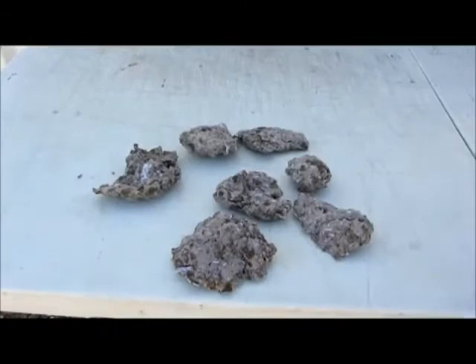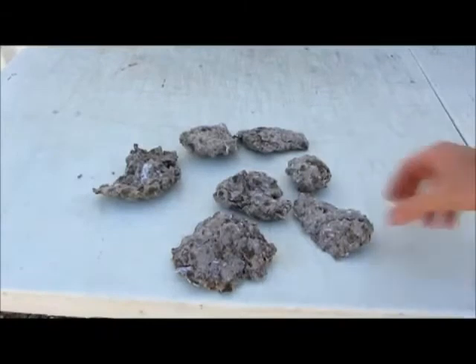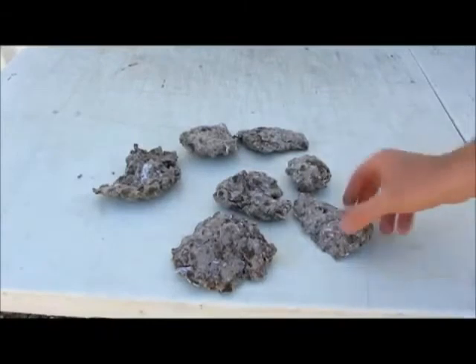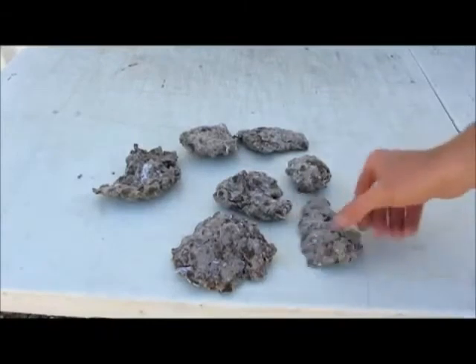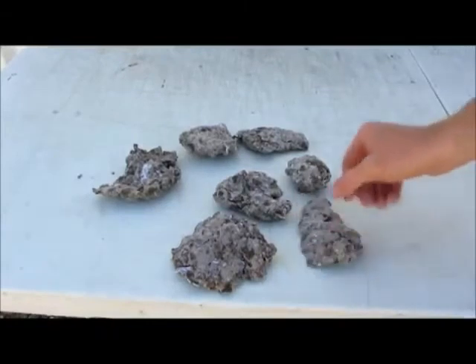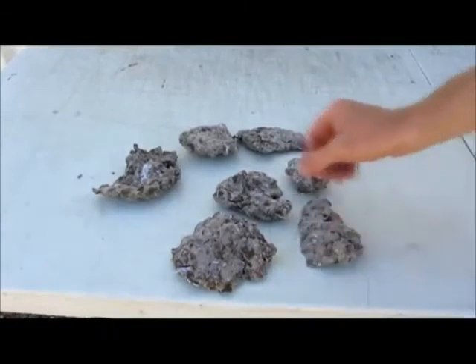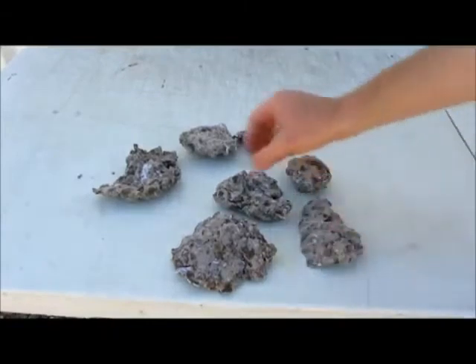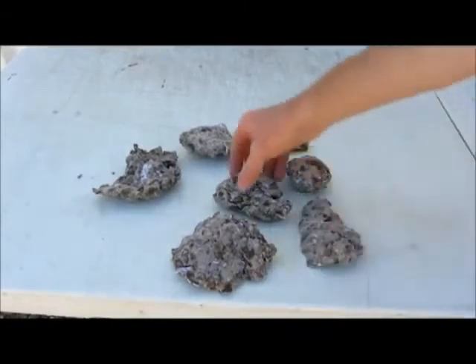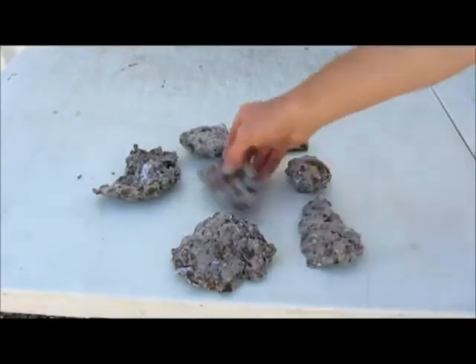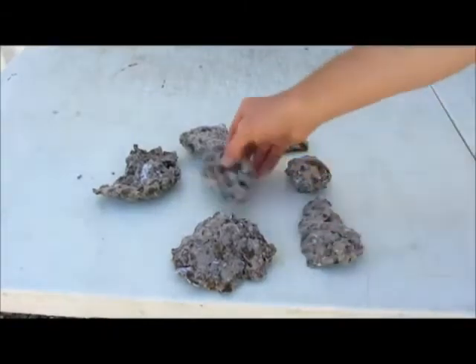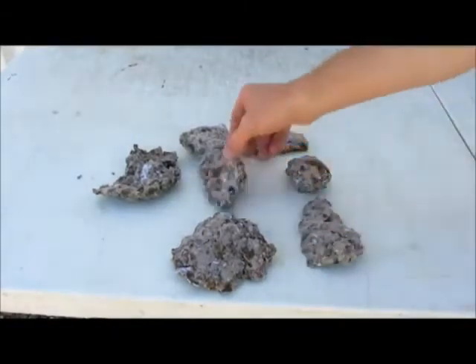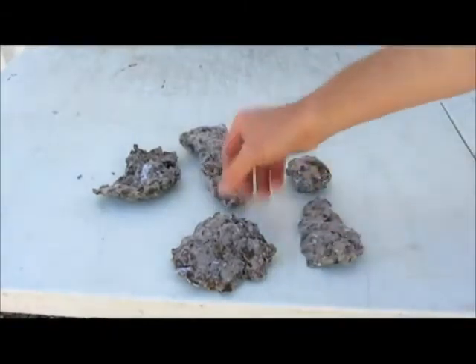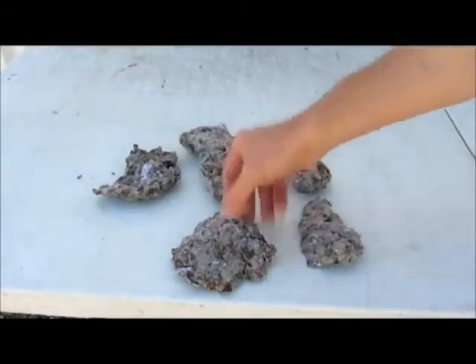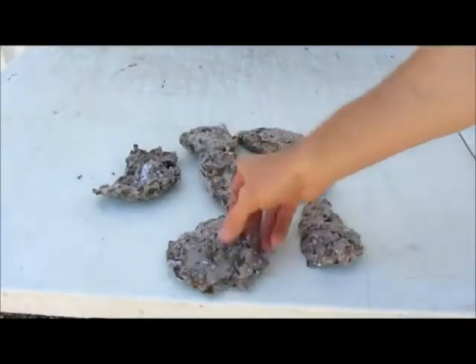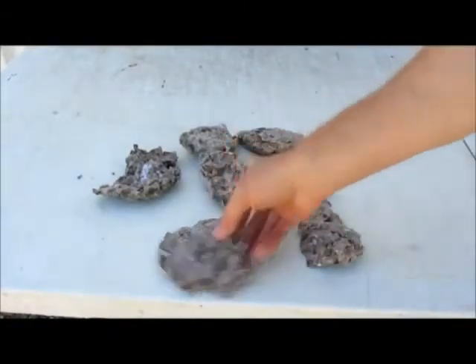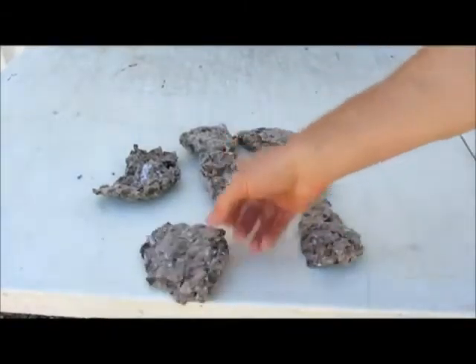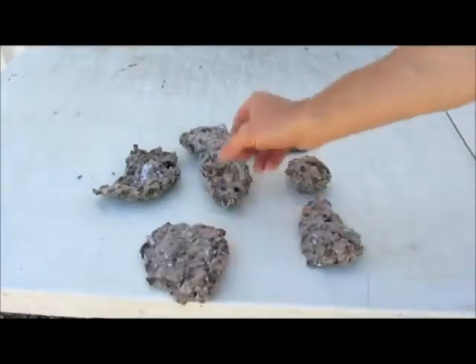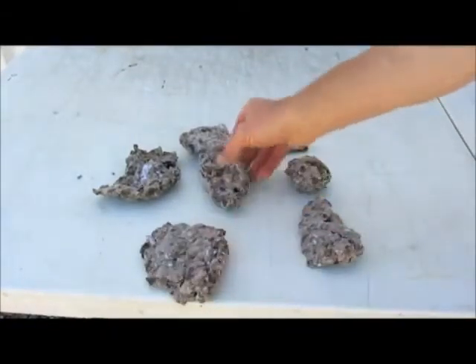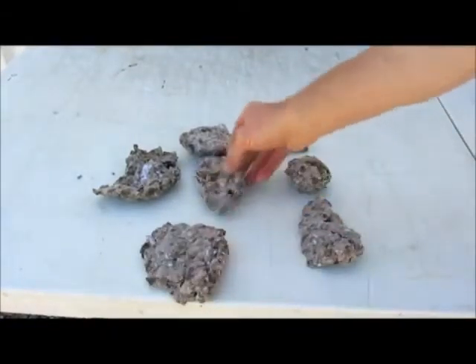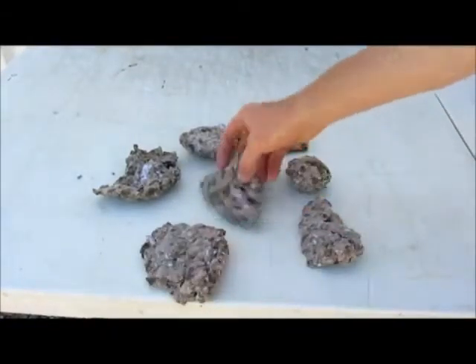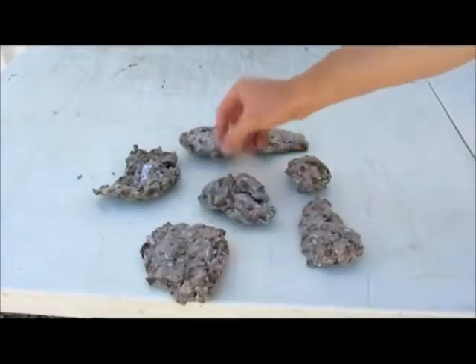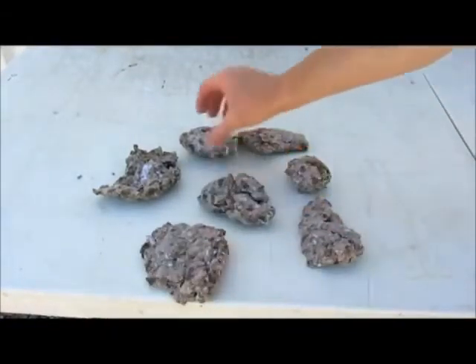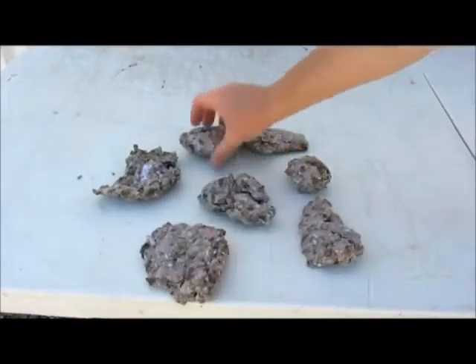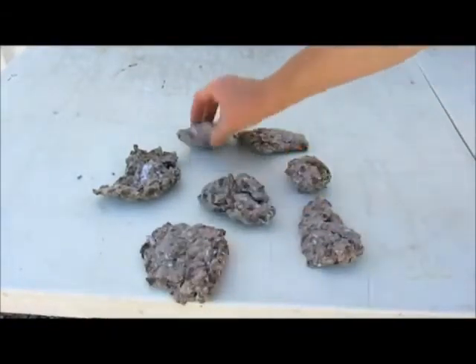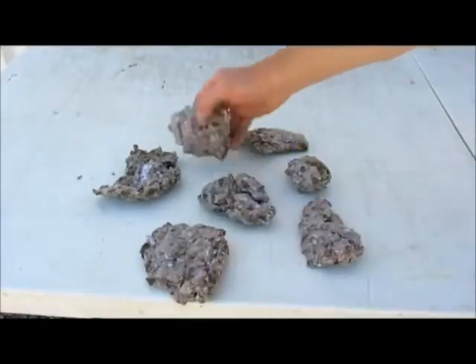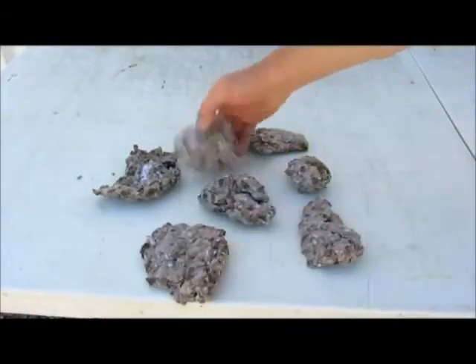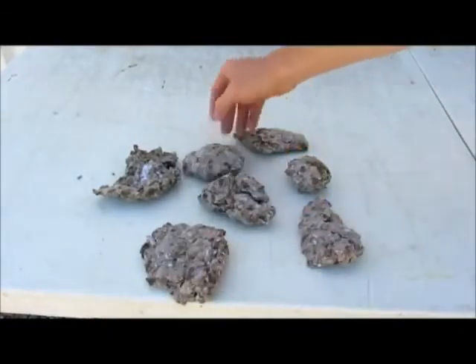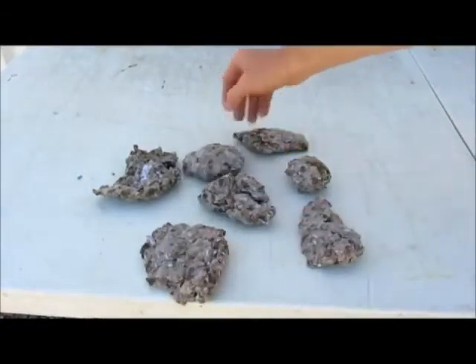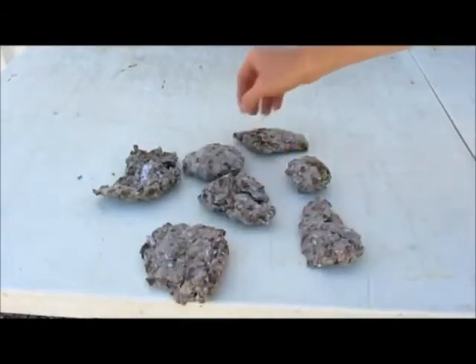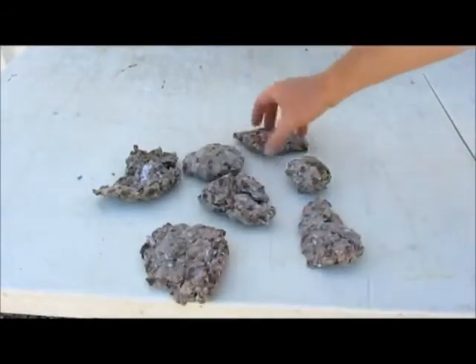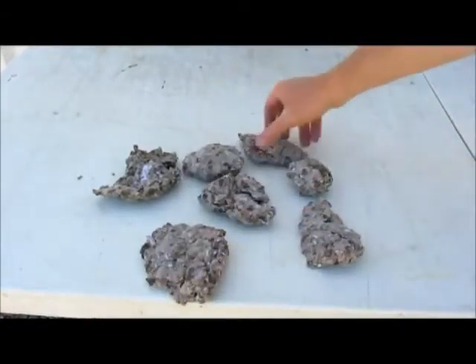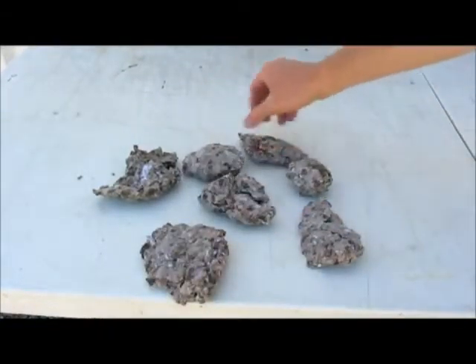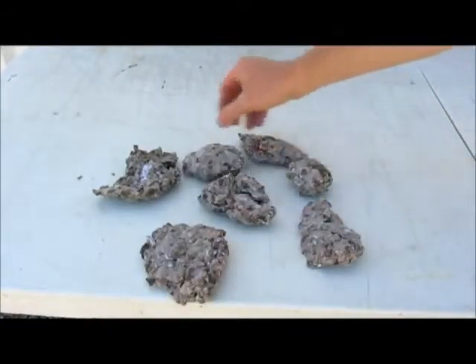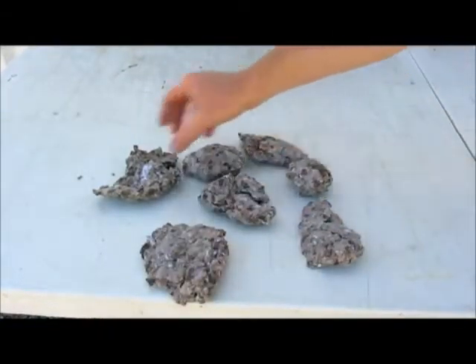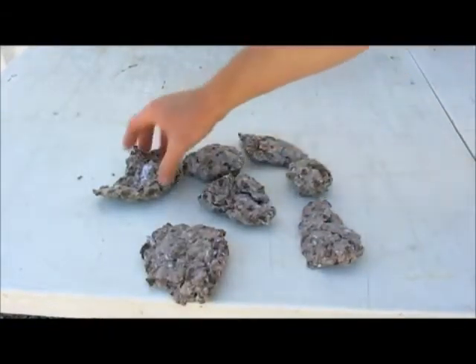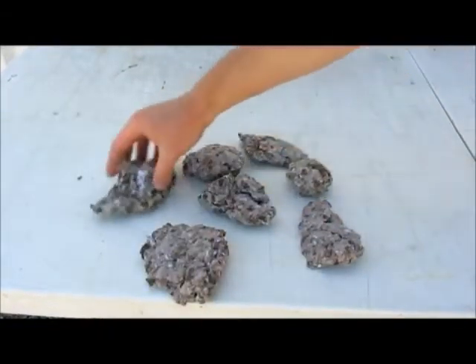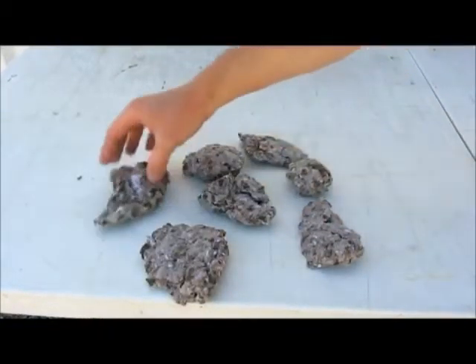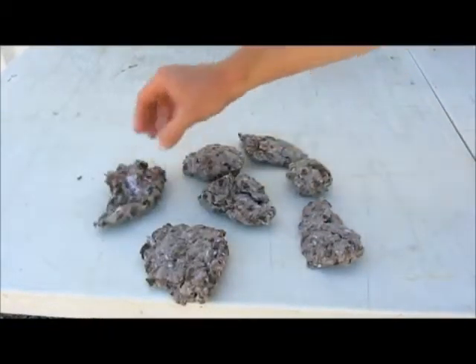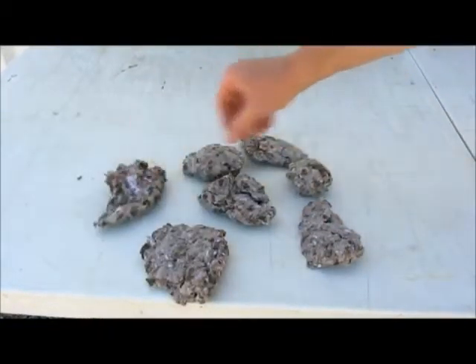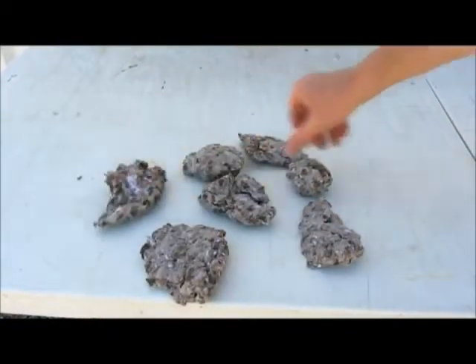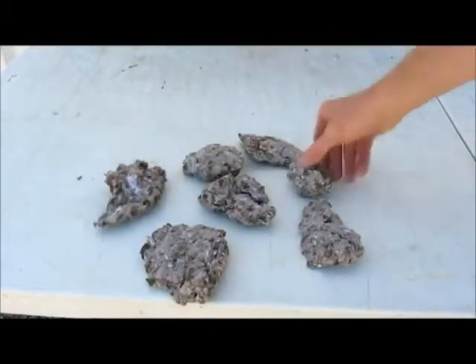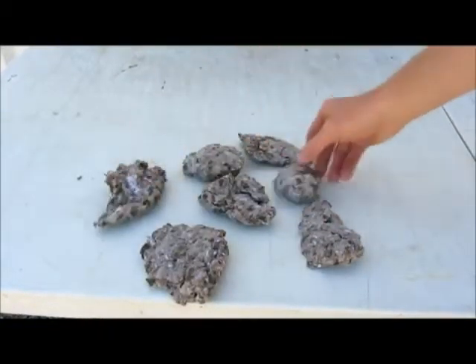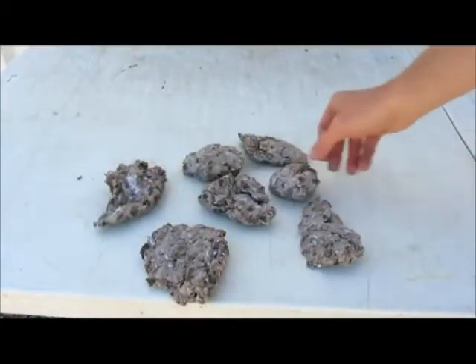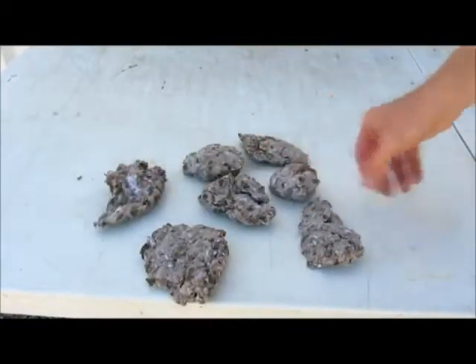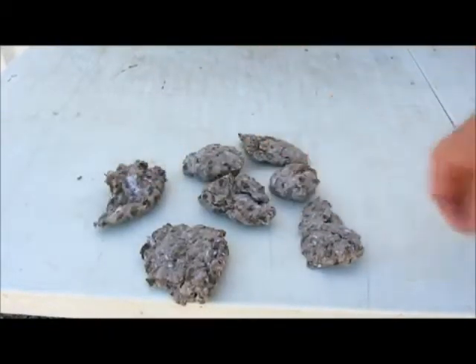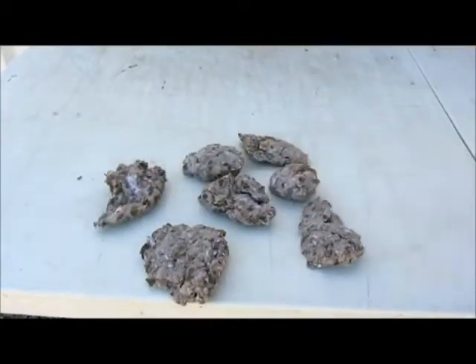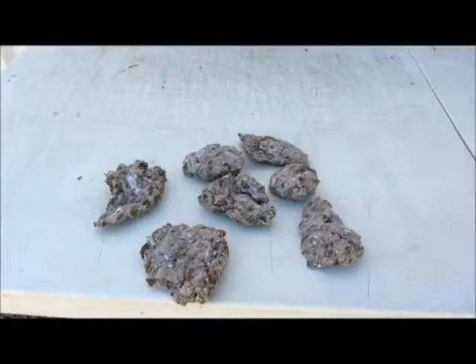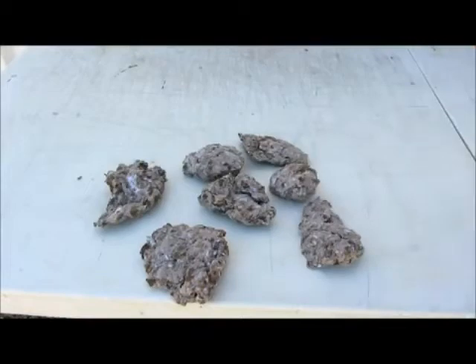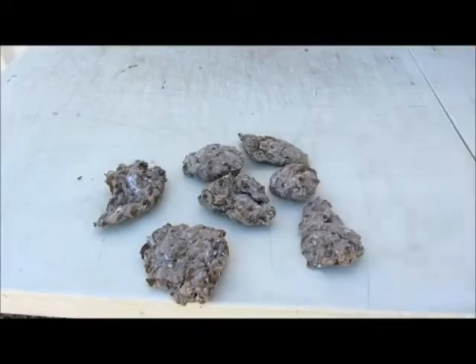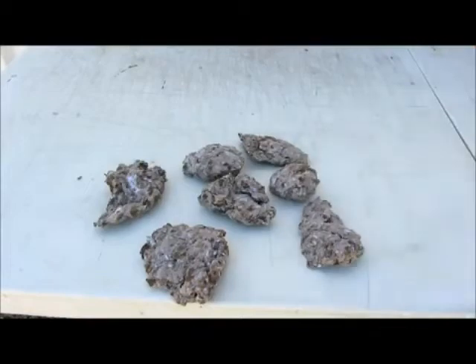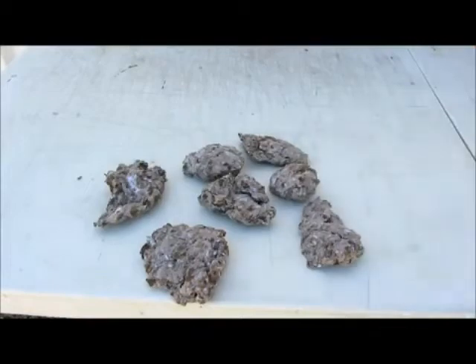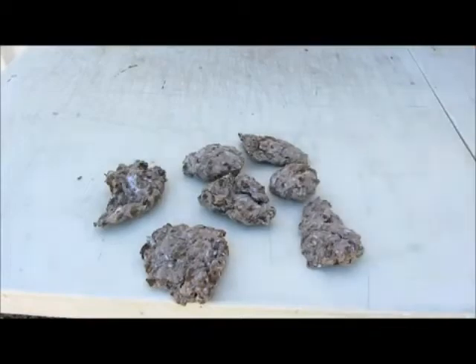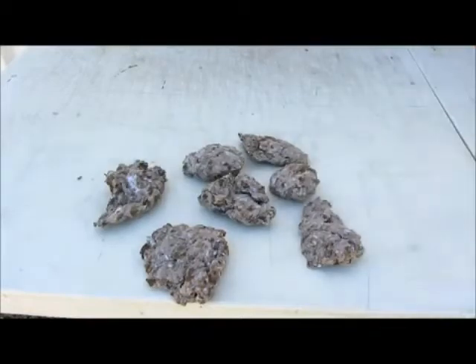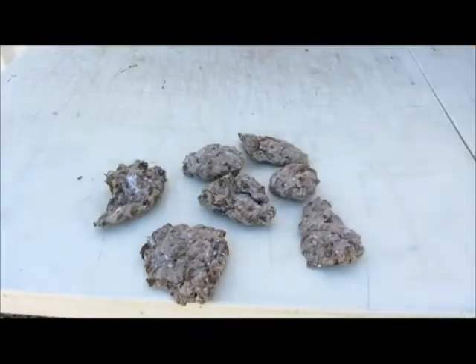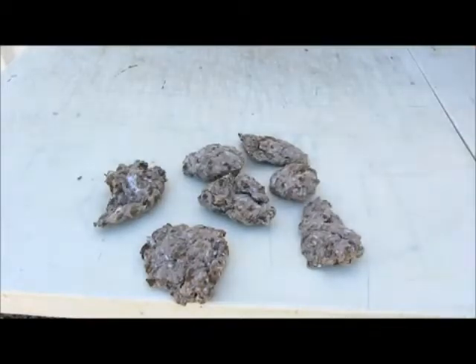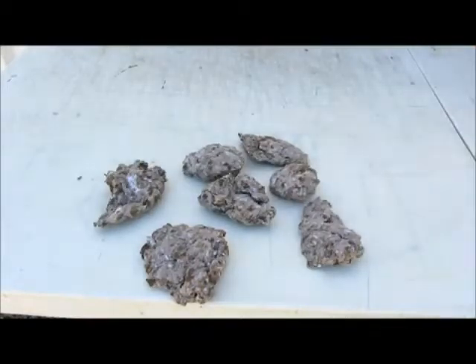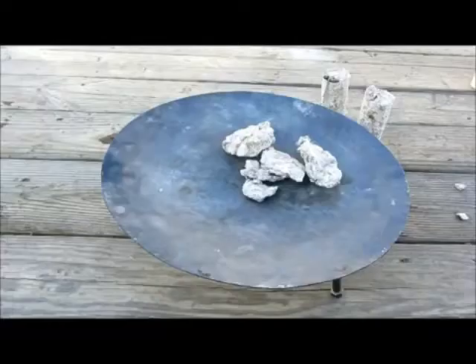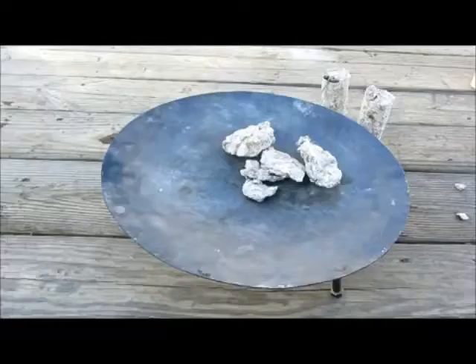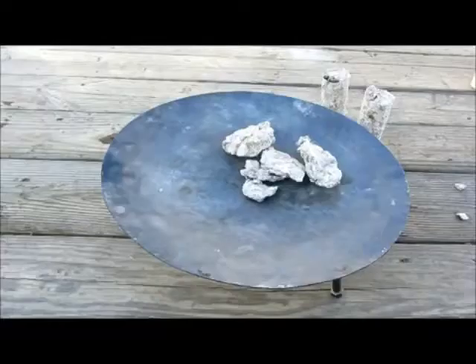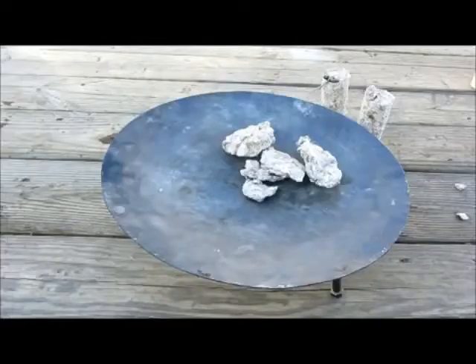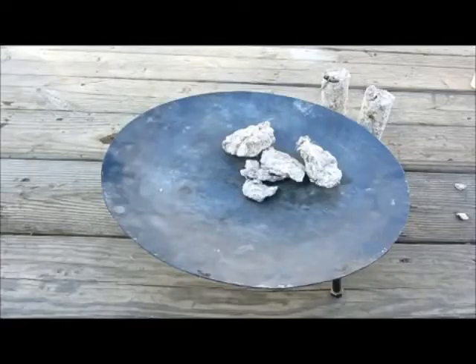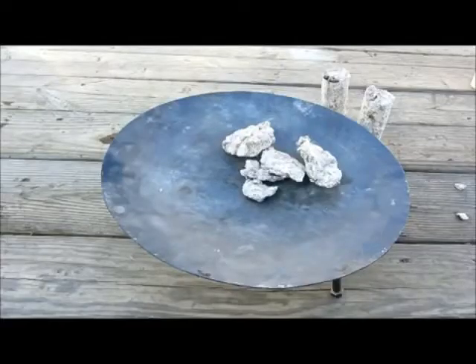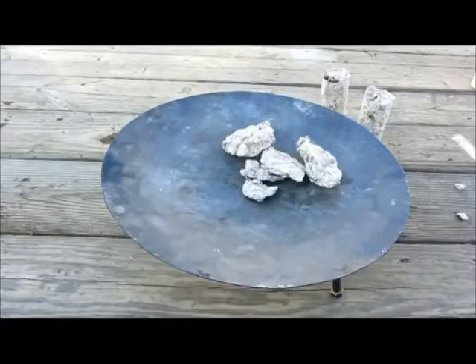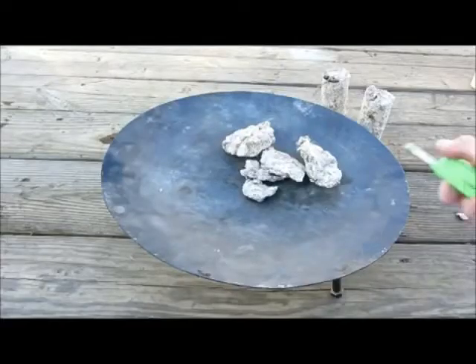Give it a few days and you're ready to burn. I used an old food dehydrator to speed things up a bit — put them in overnight and they're ready to go.